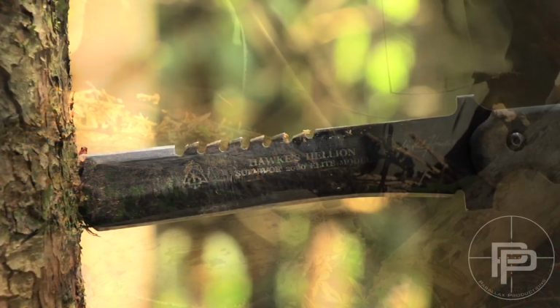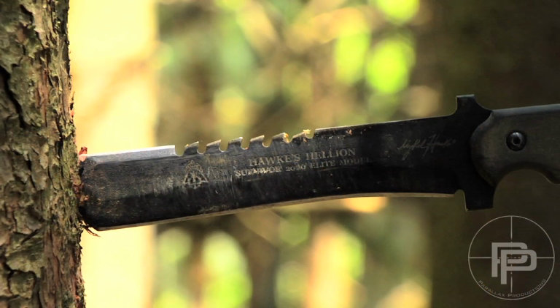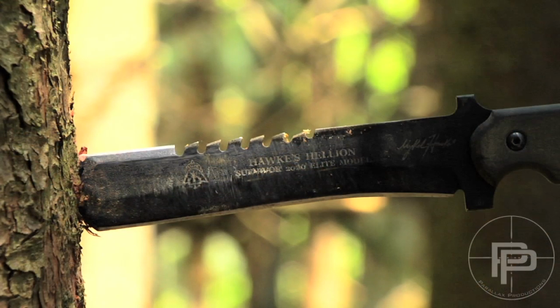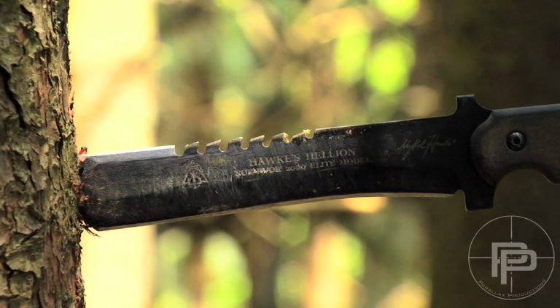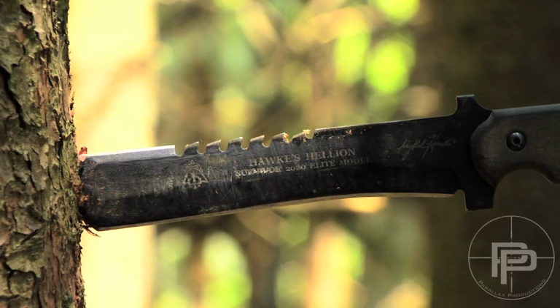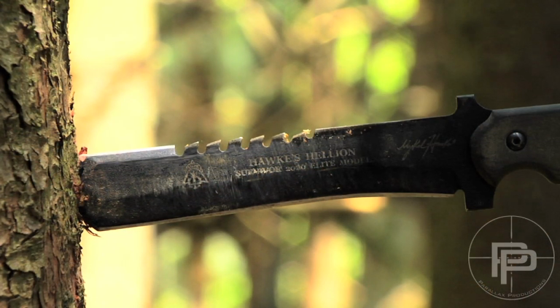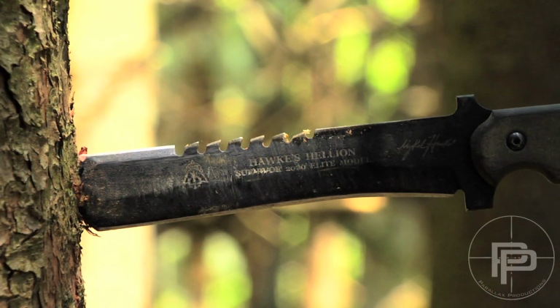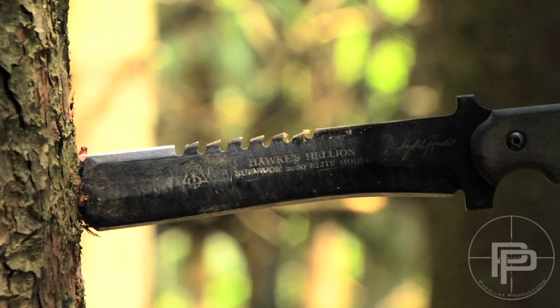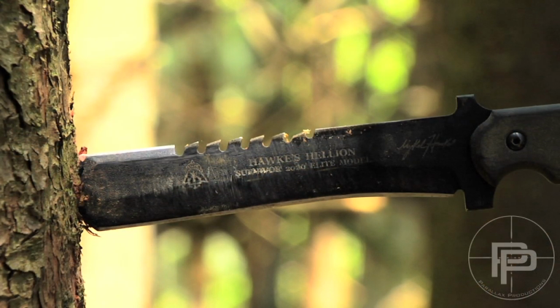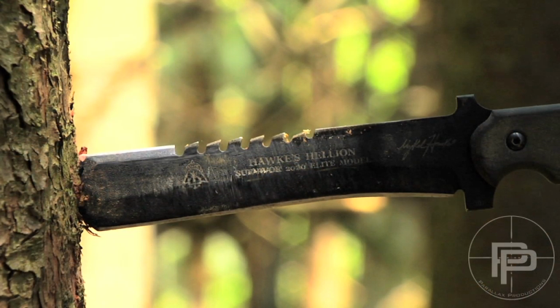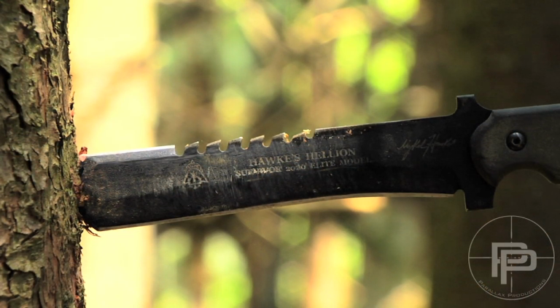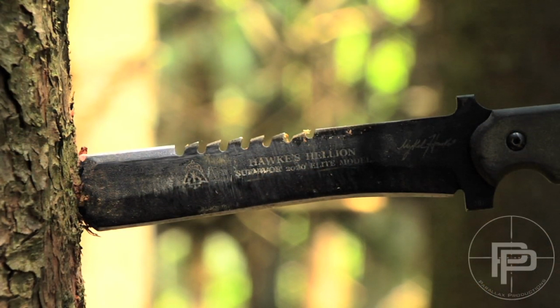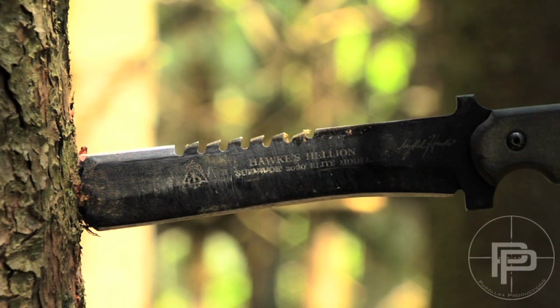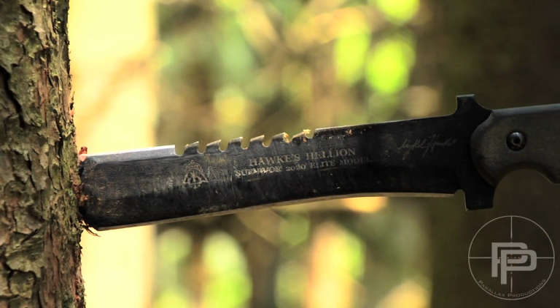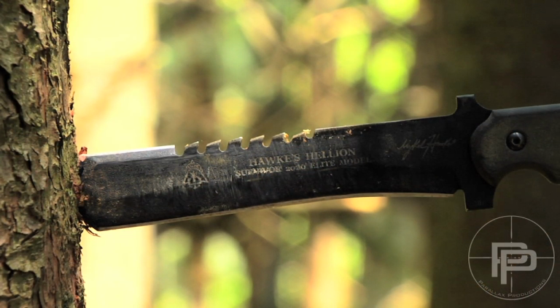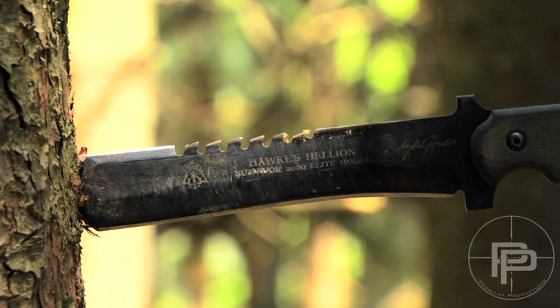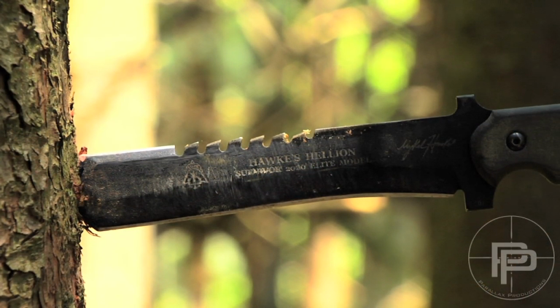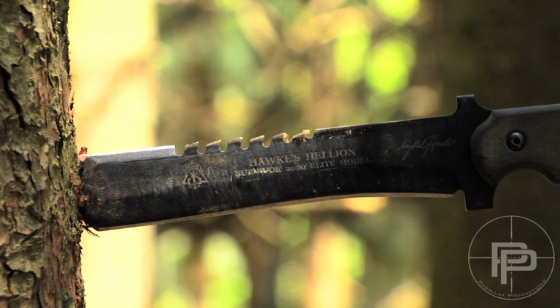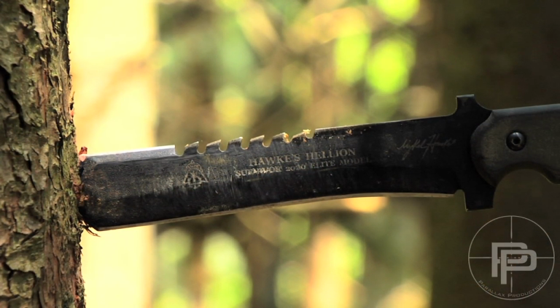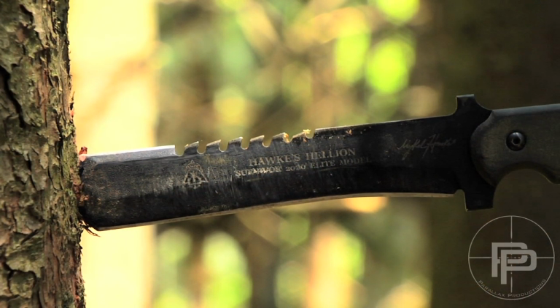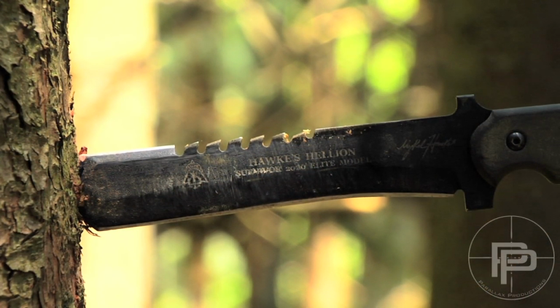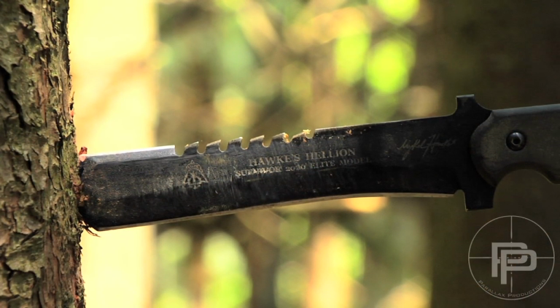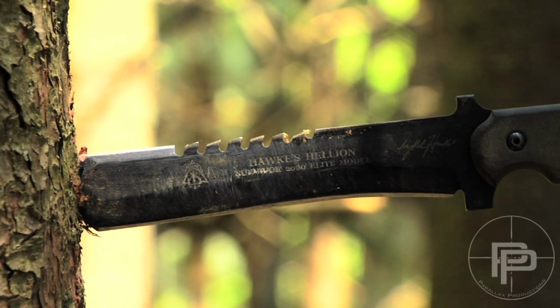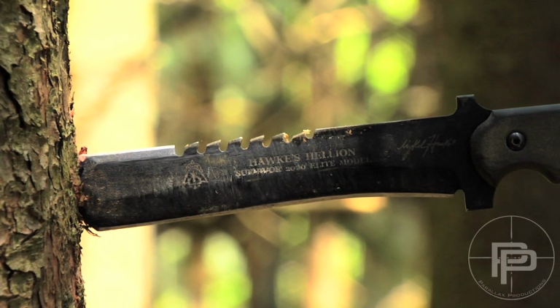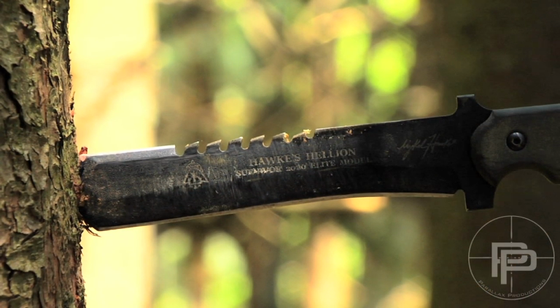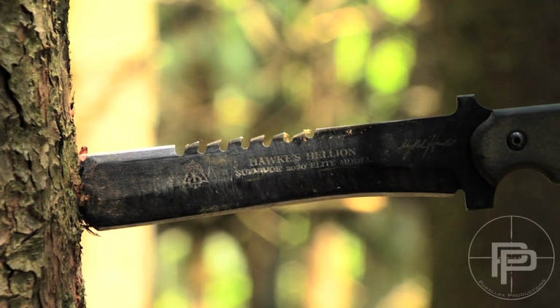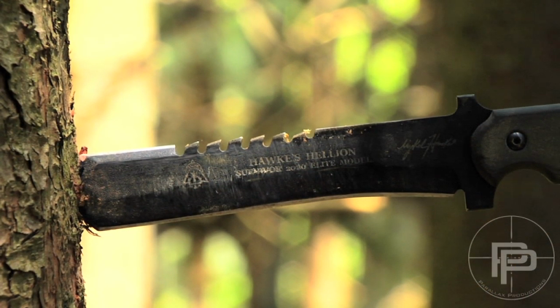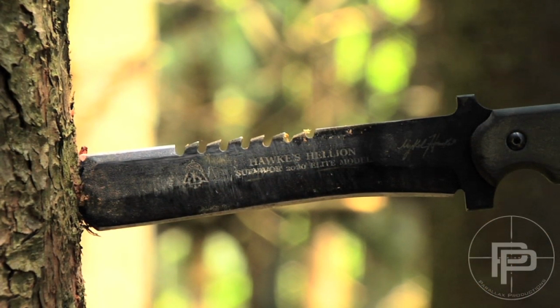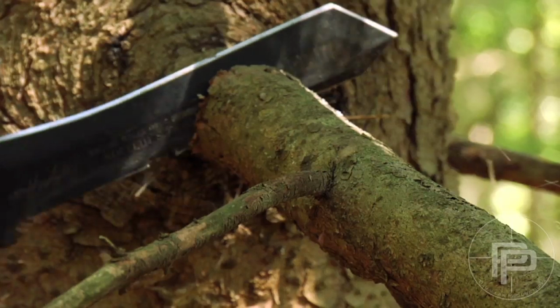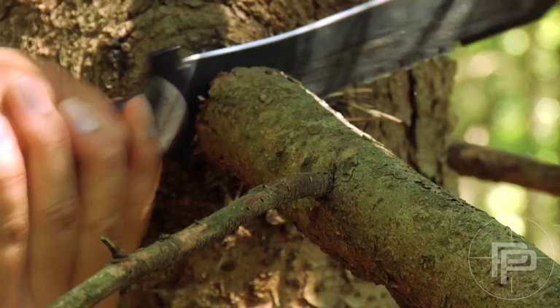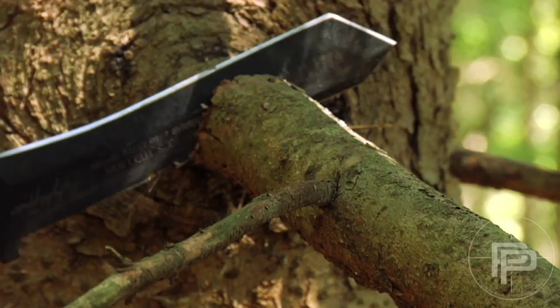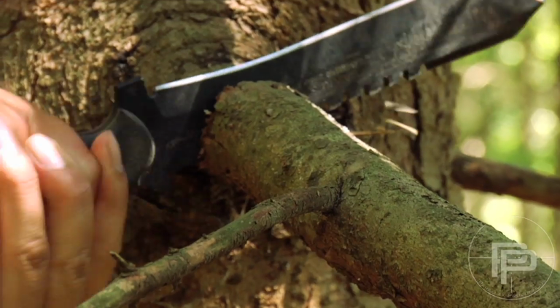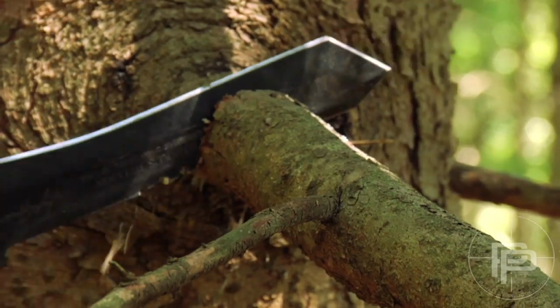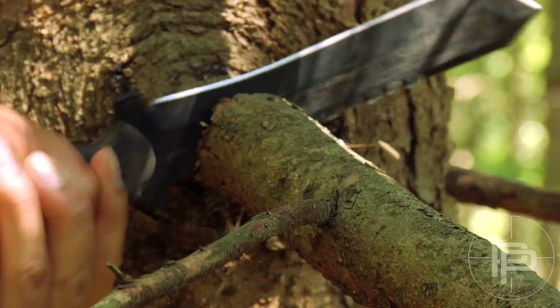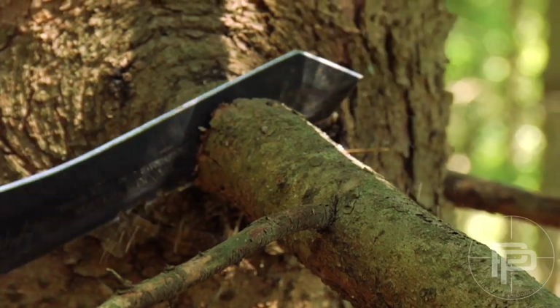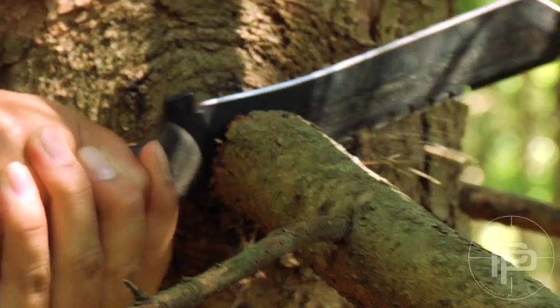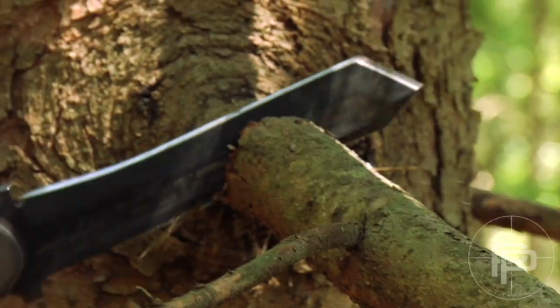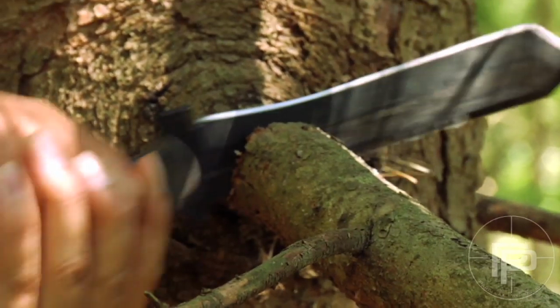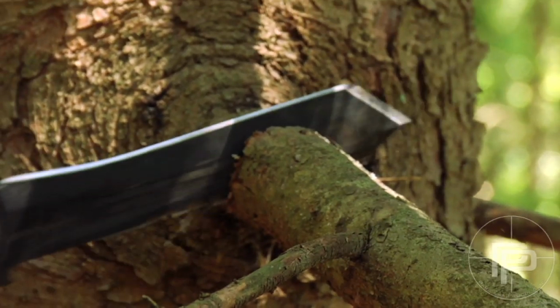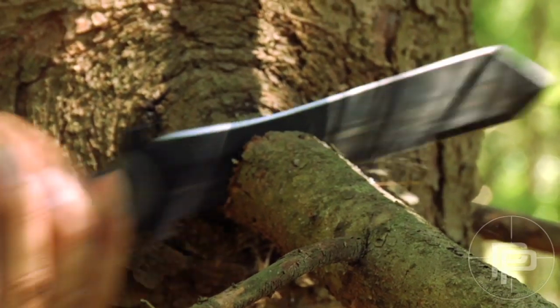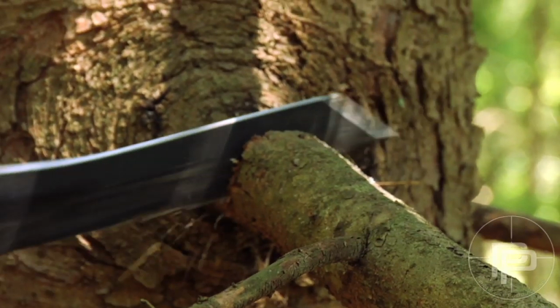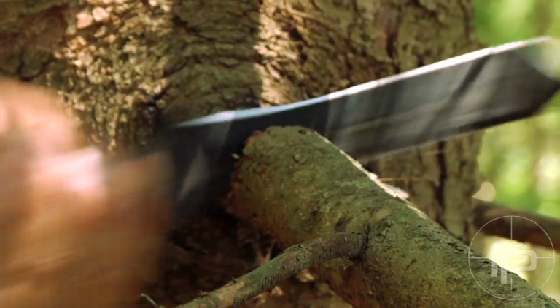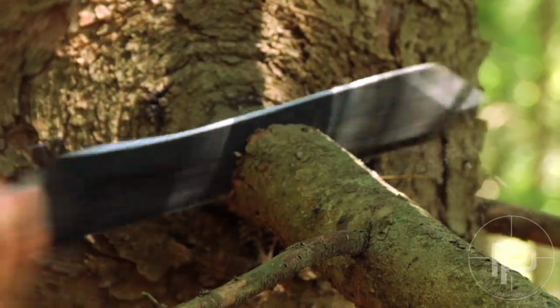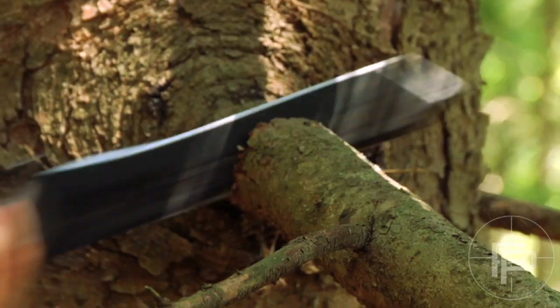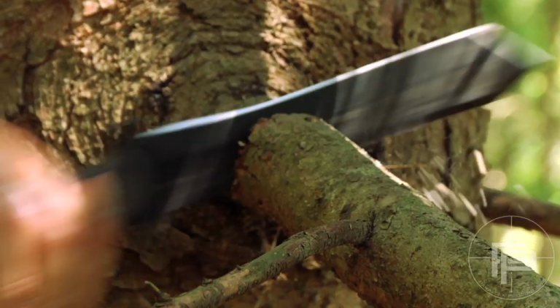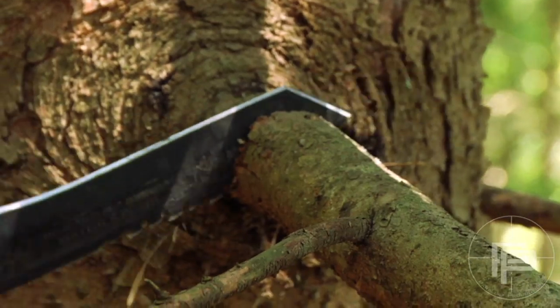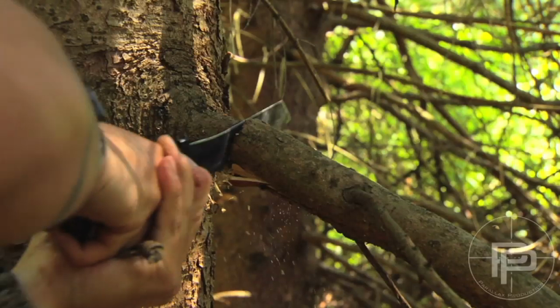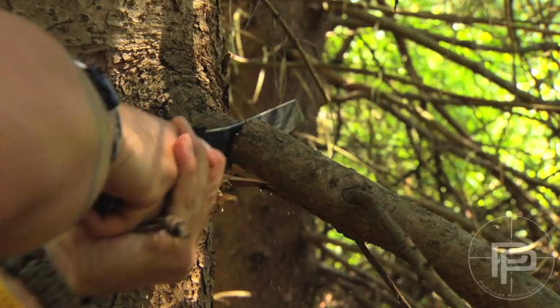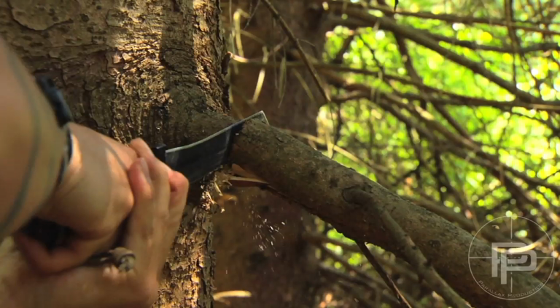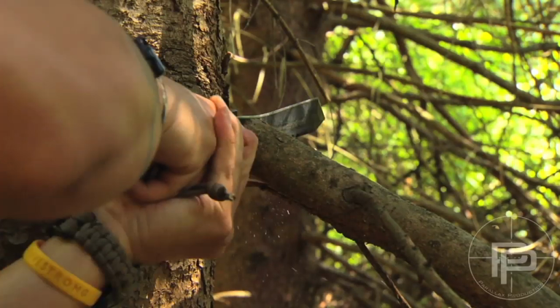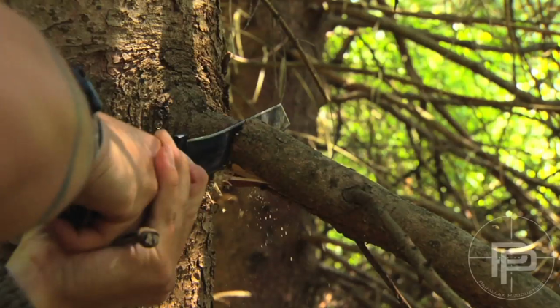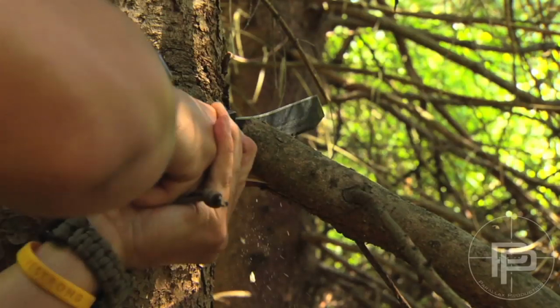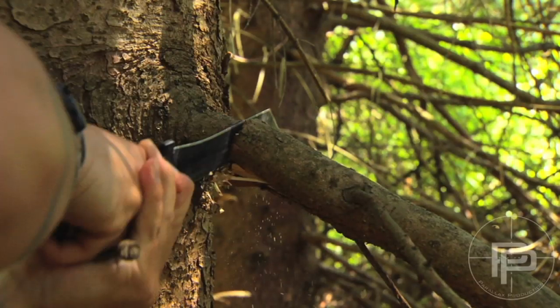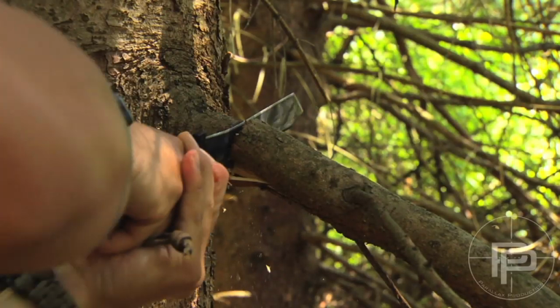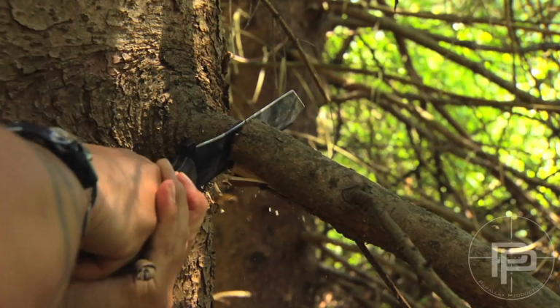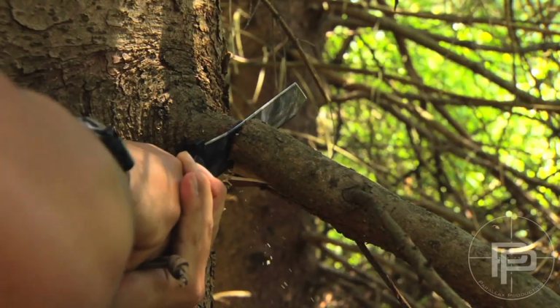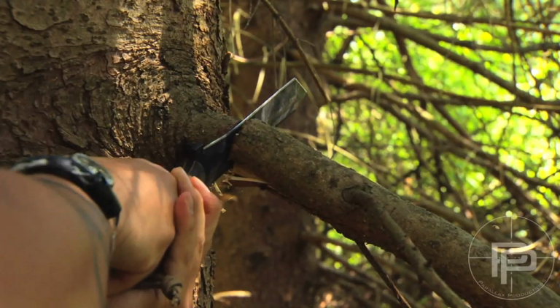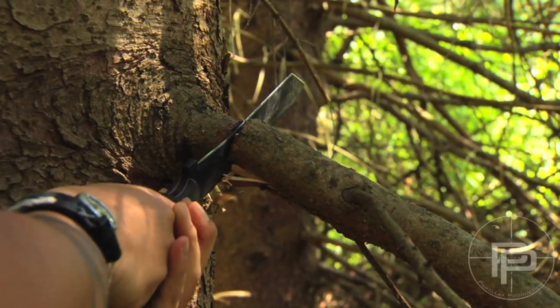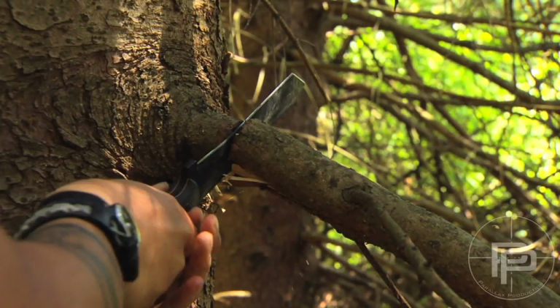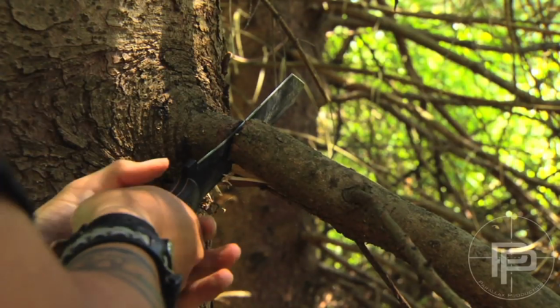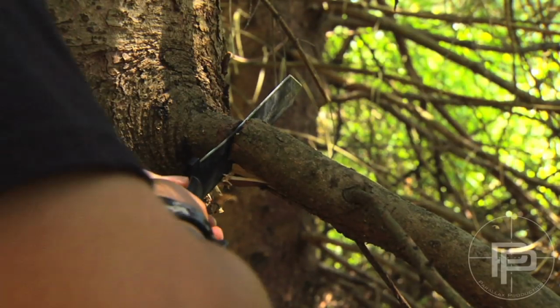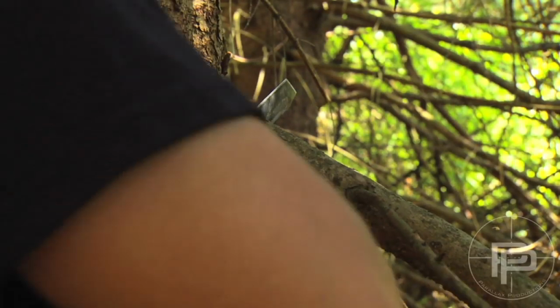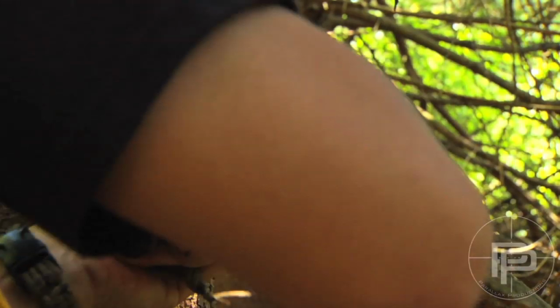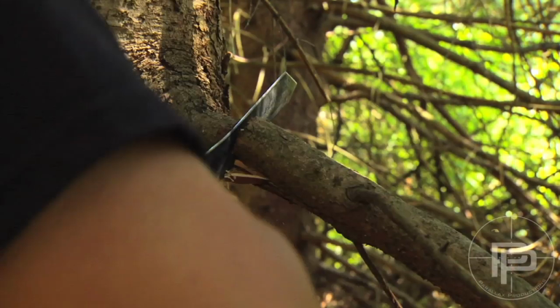On the back of the blade you'll see that it has a saw, and this saw is actually really good for making notches or cutting smaller diameter sticks.